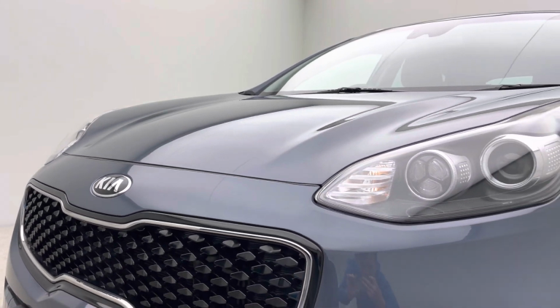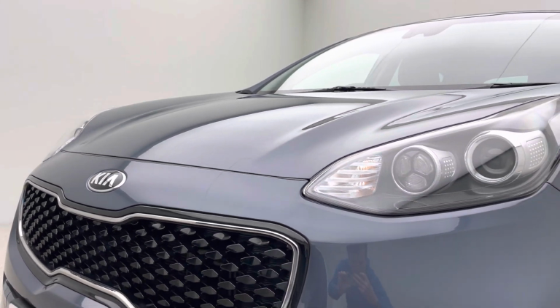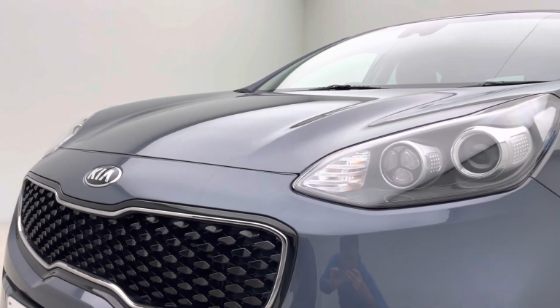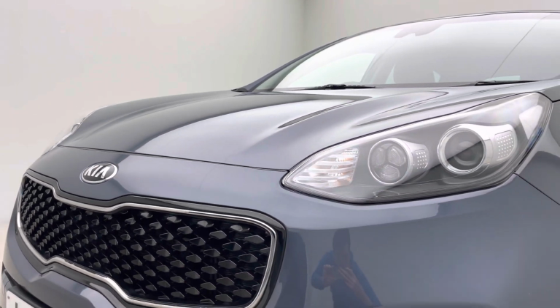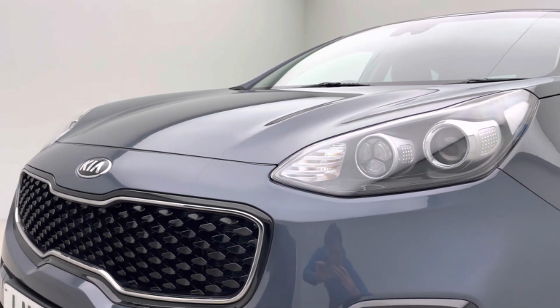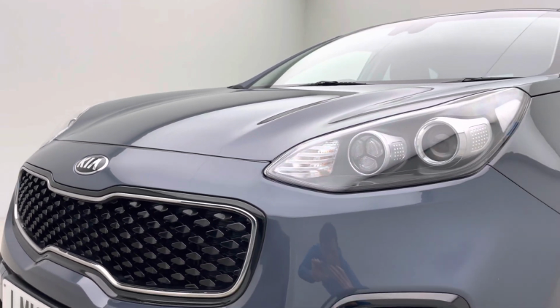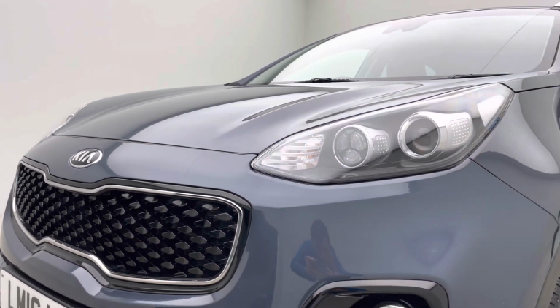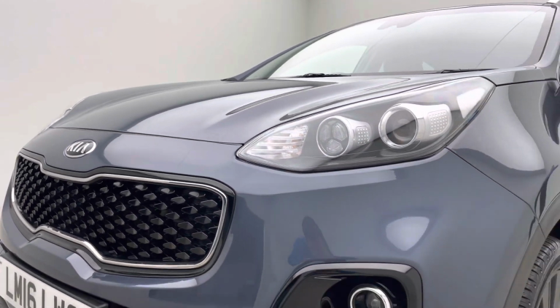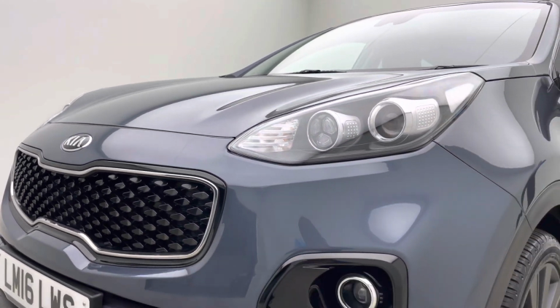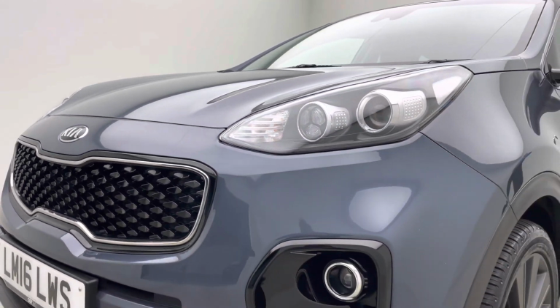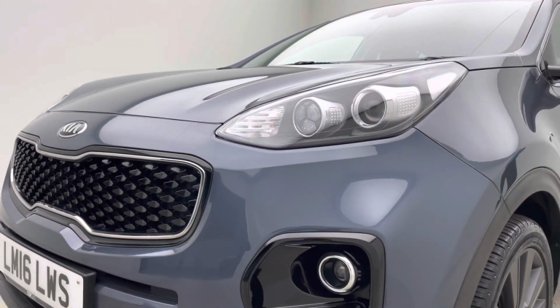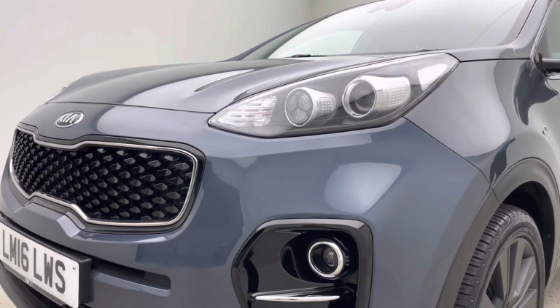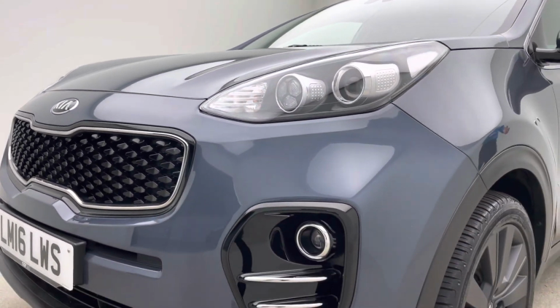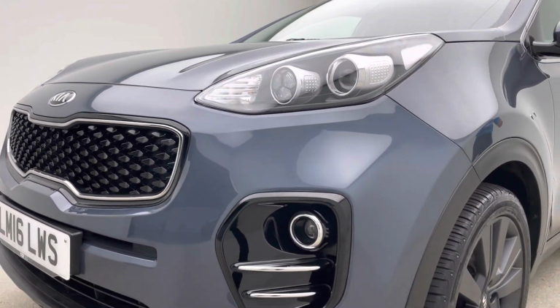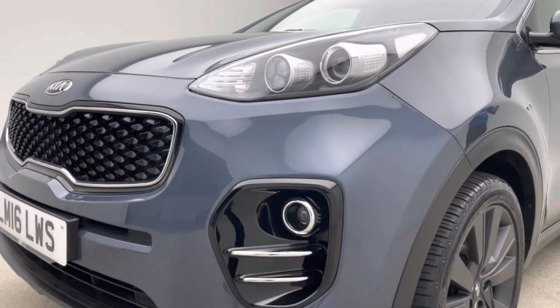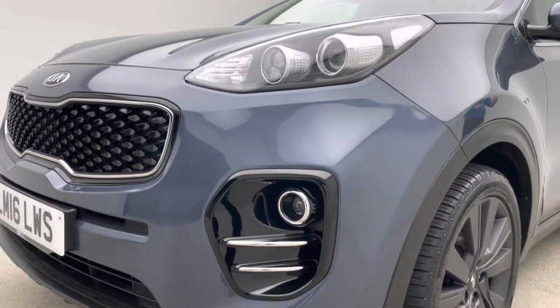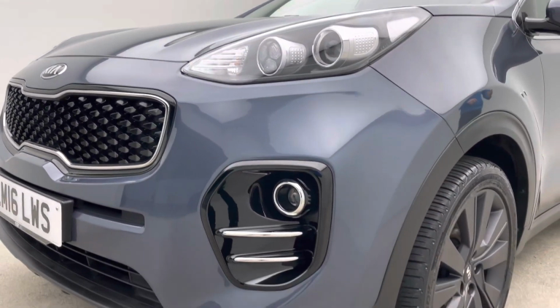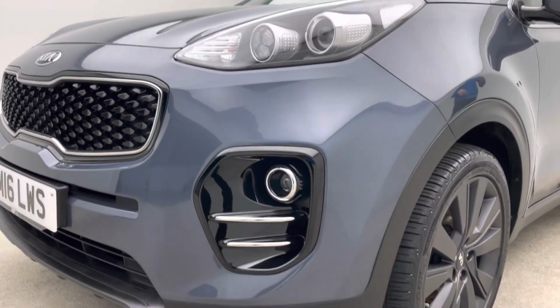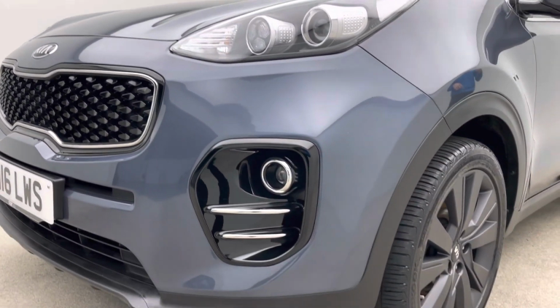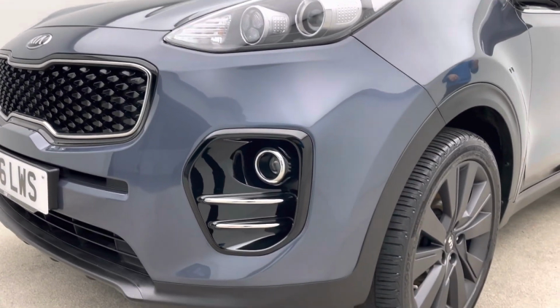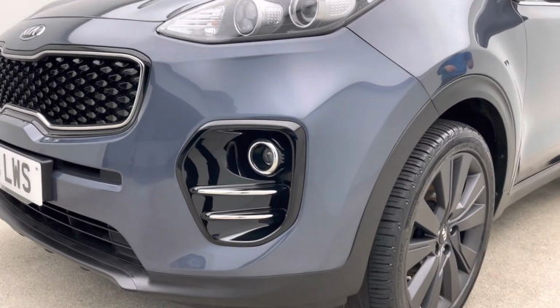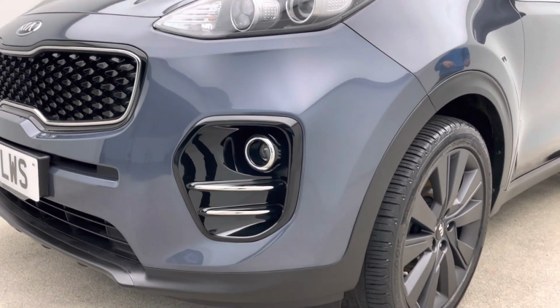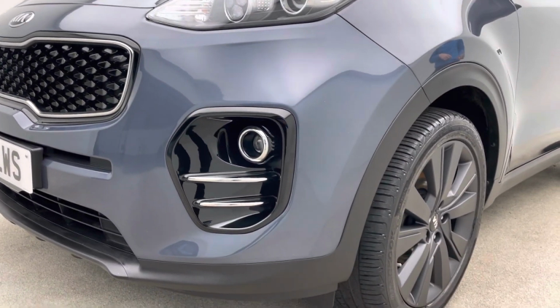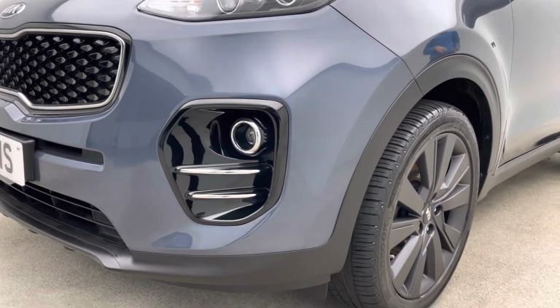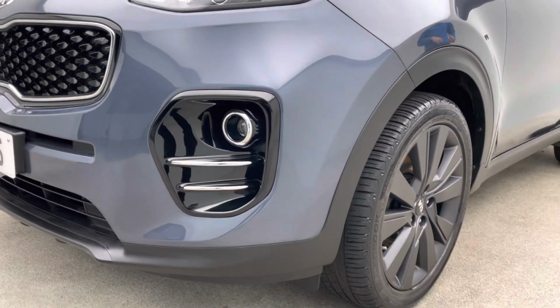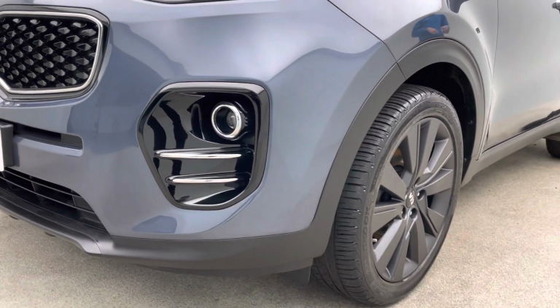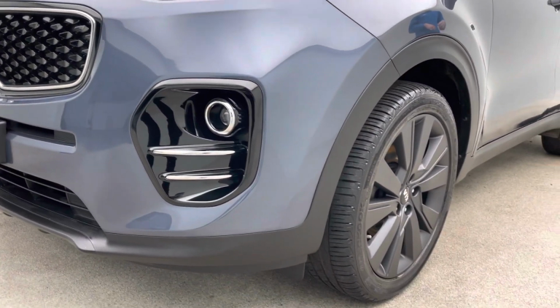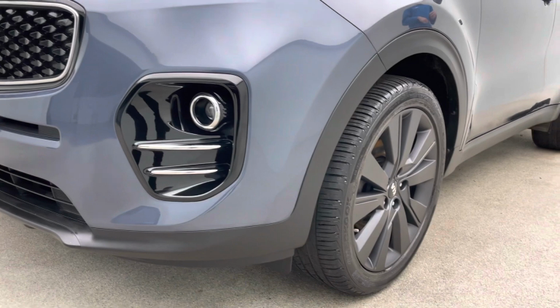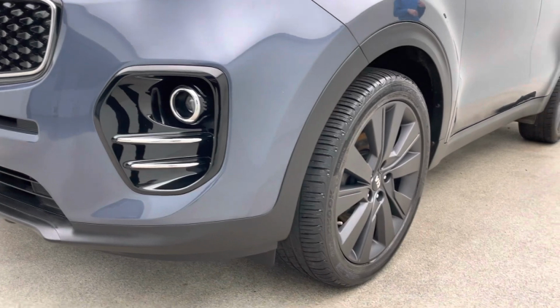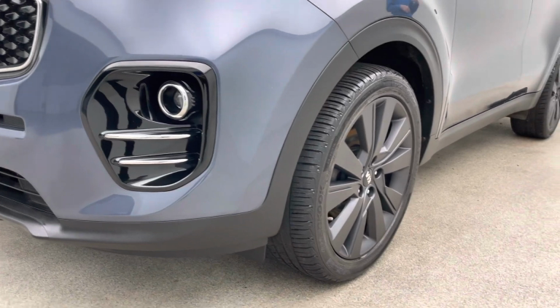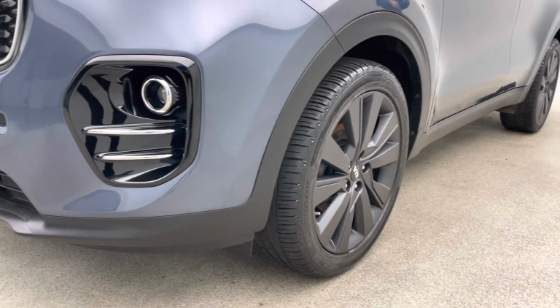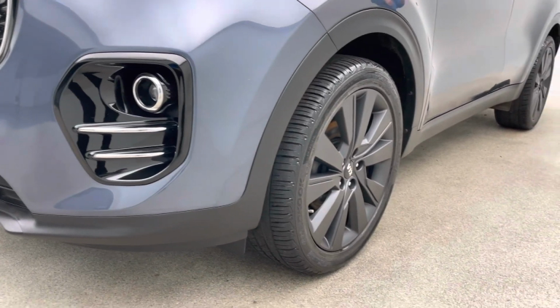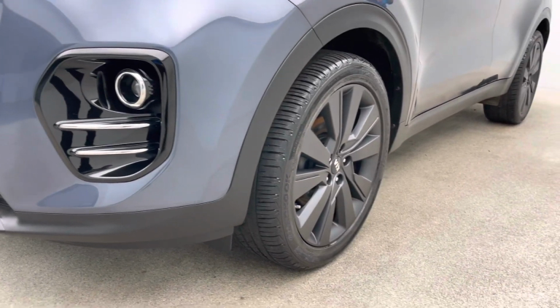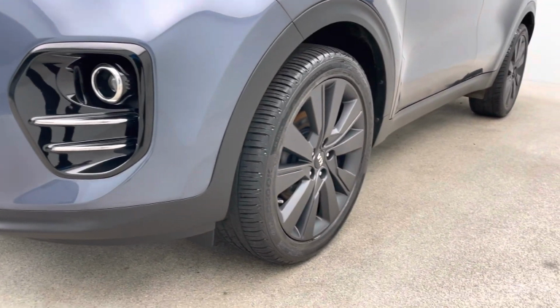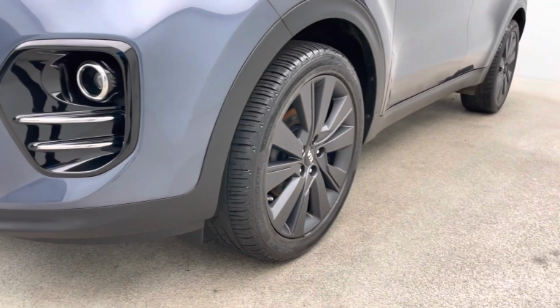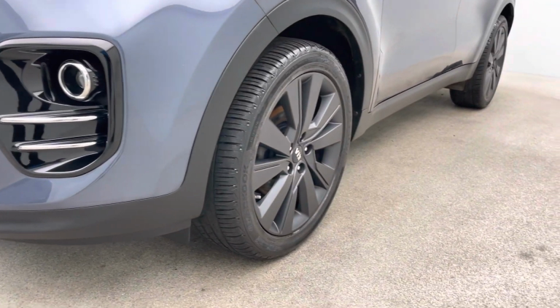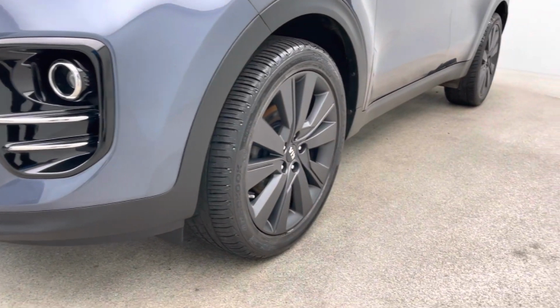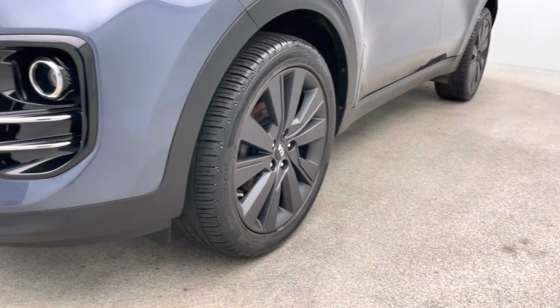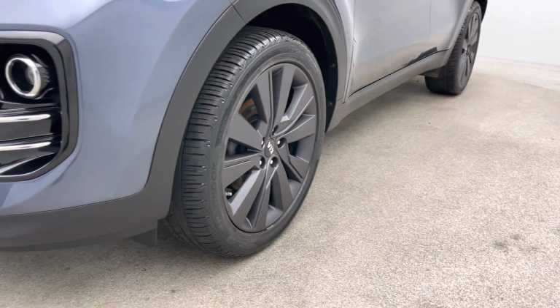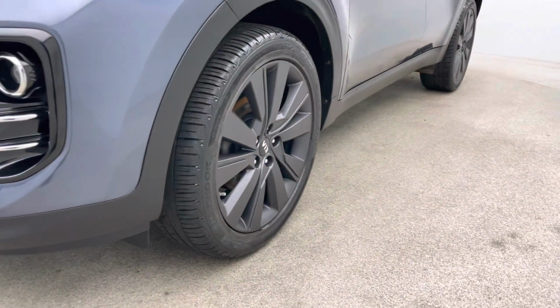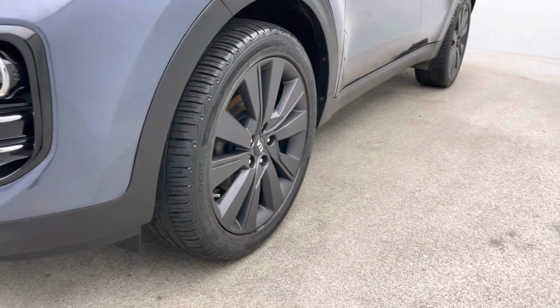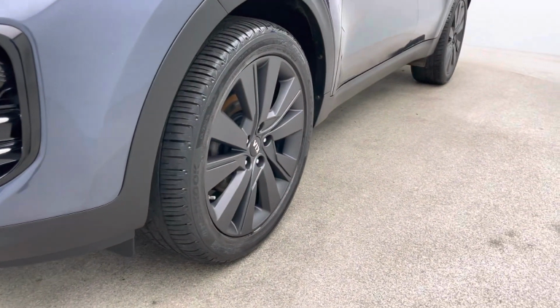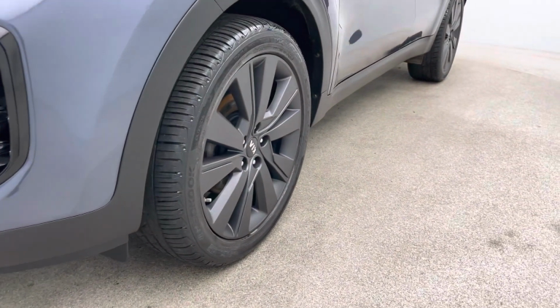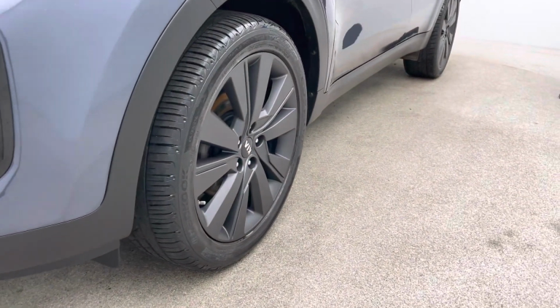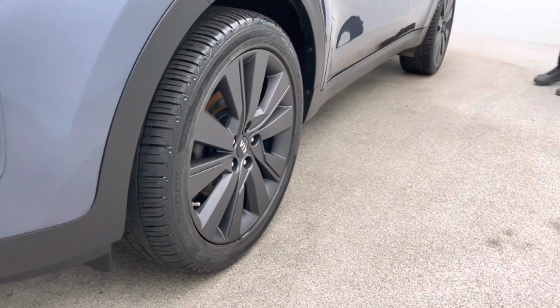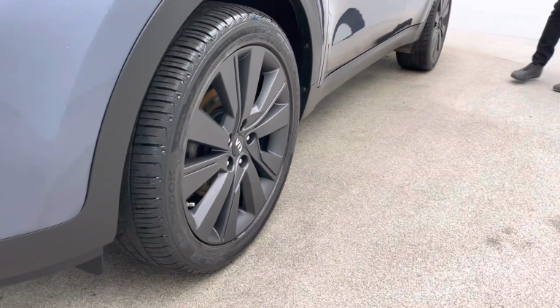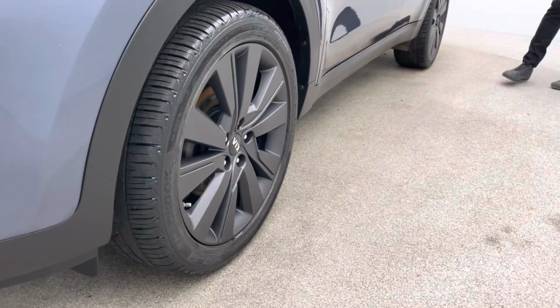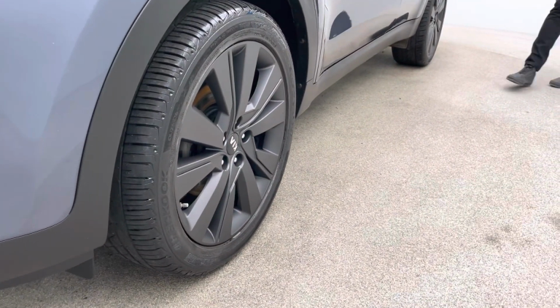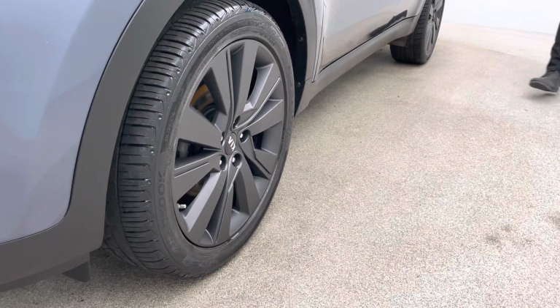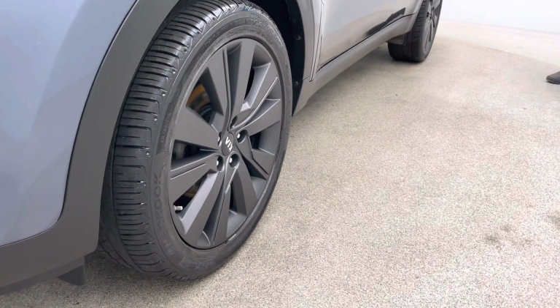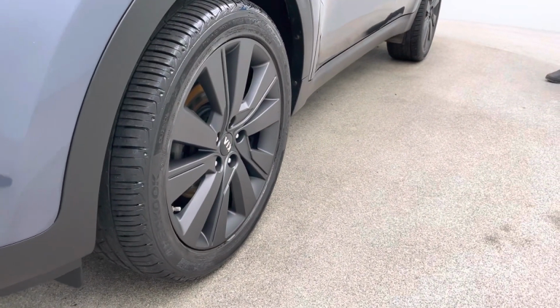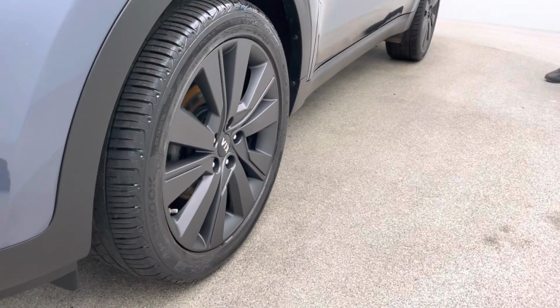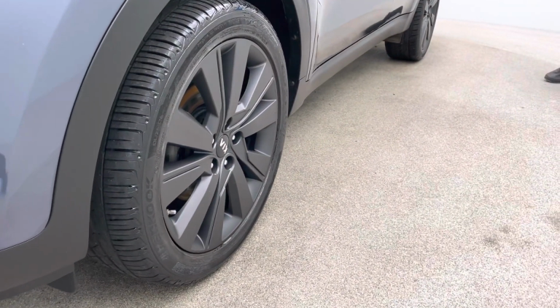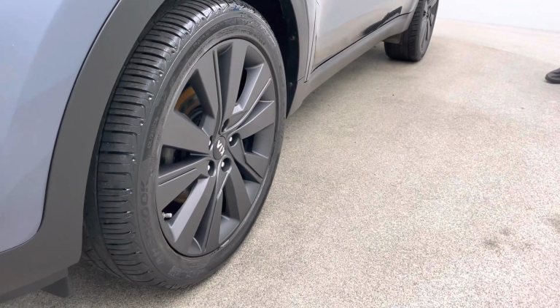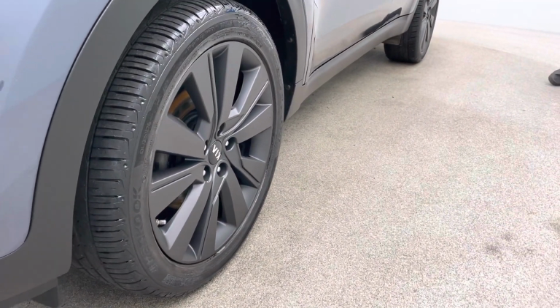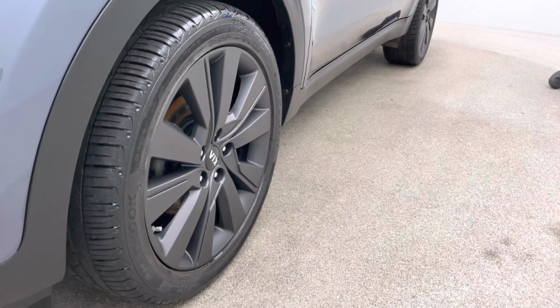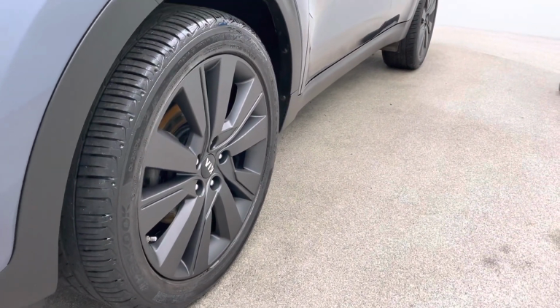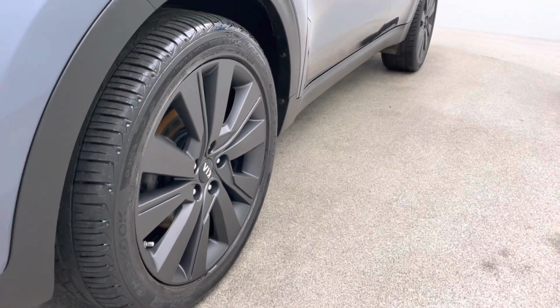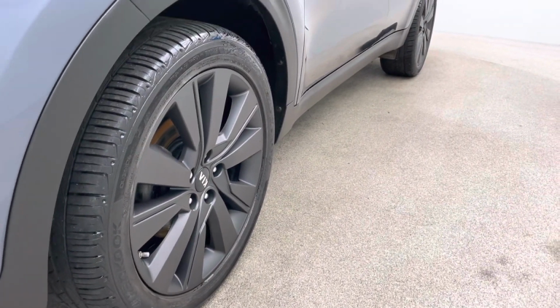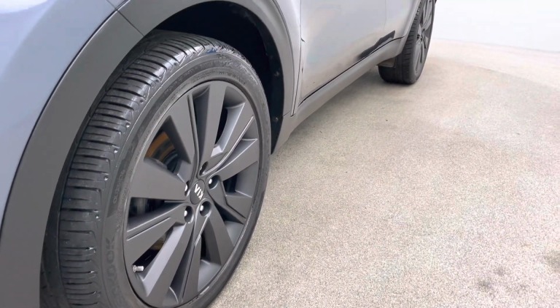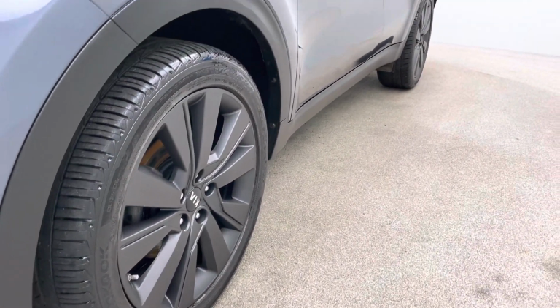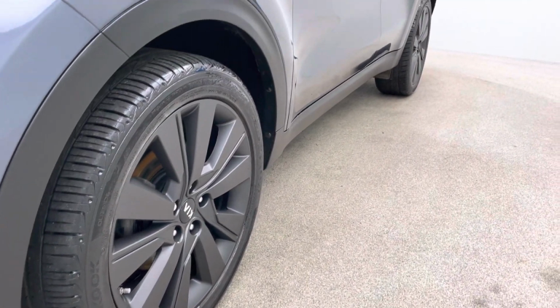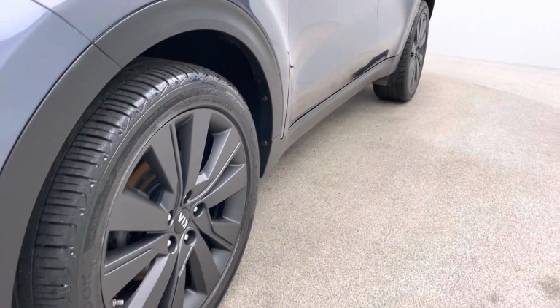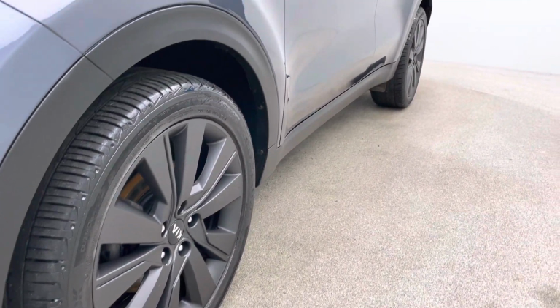As you come round you'll see the alloy wheels, as I mentioned, free of any scuffing, free of any blistering or corrosion. It's something we really do pride ourselves on.